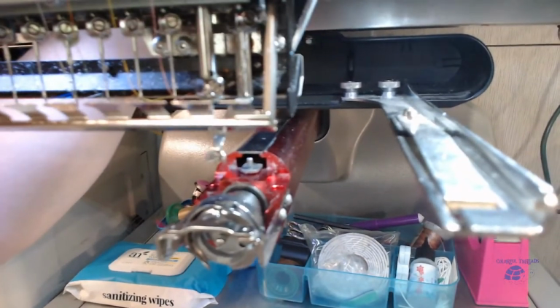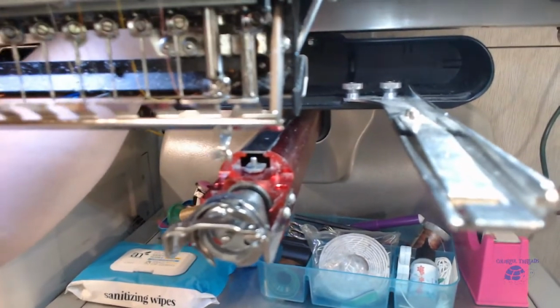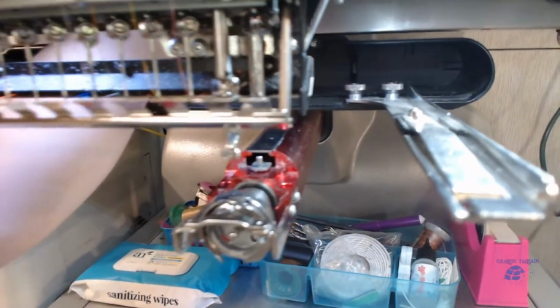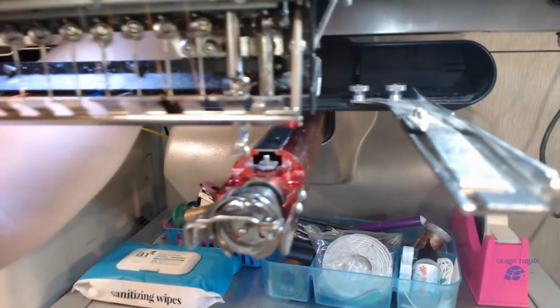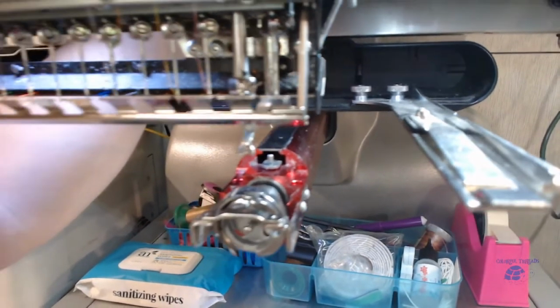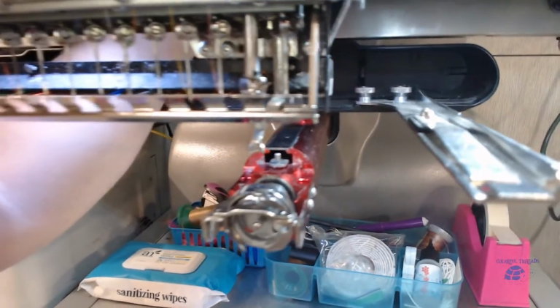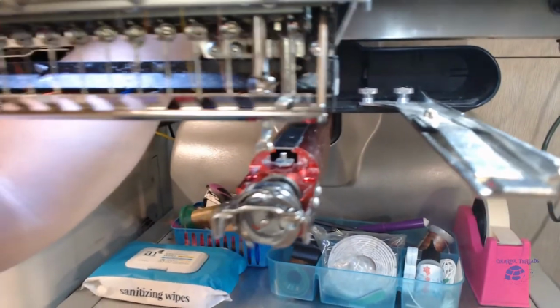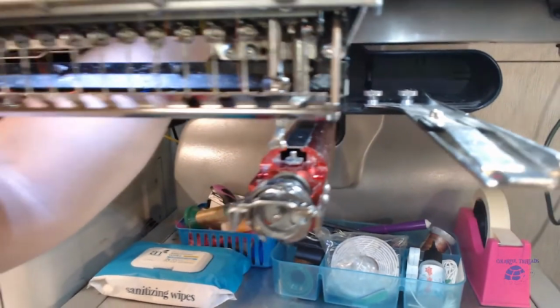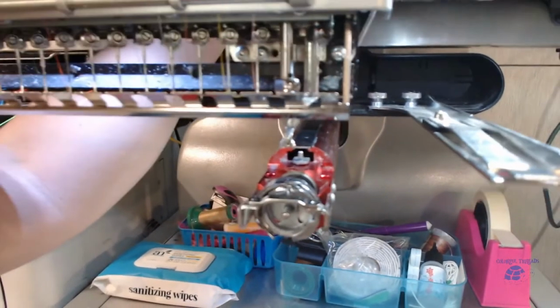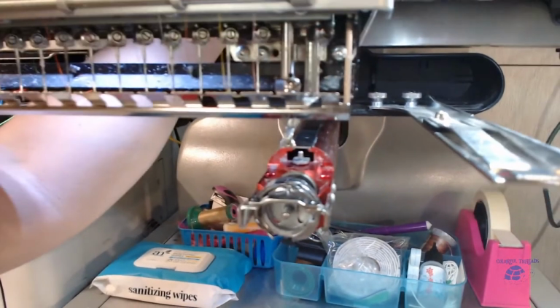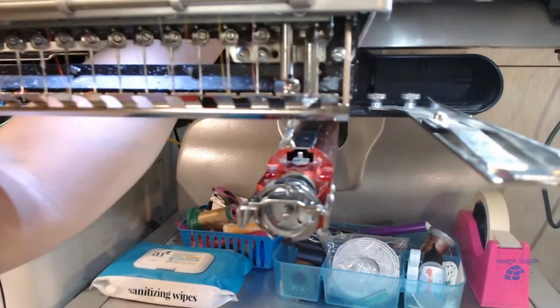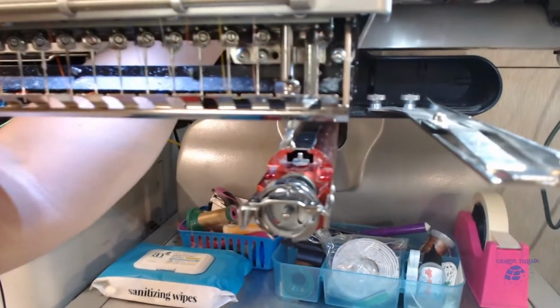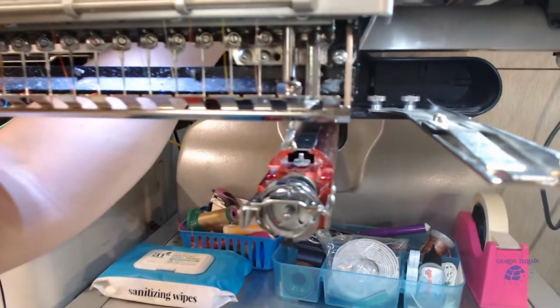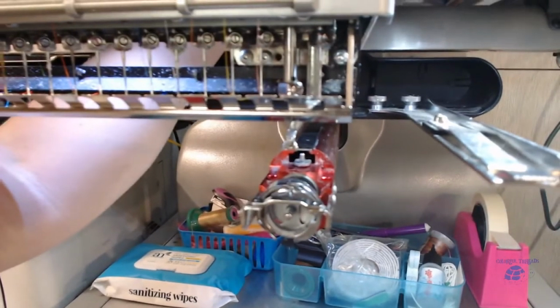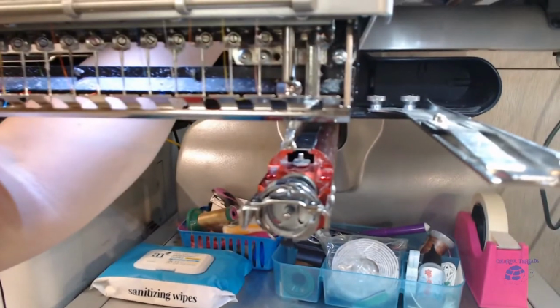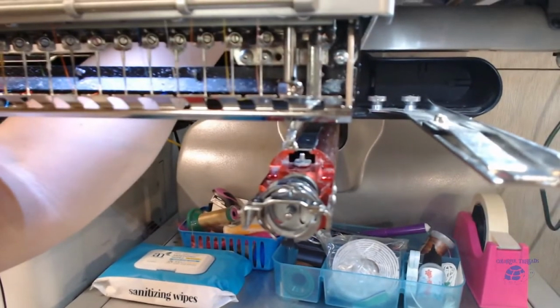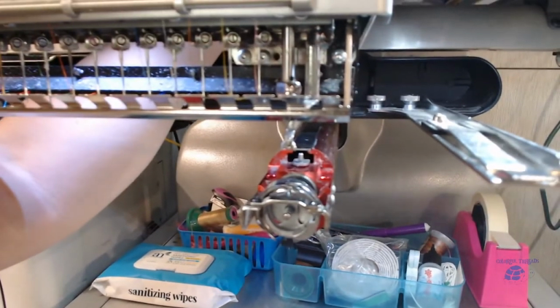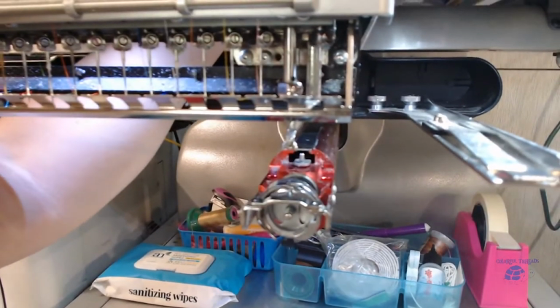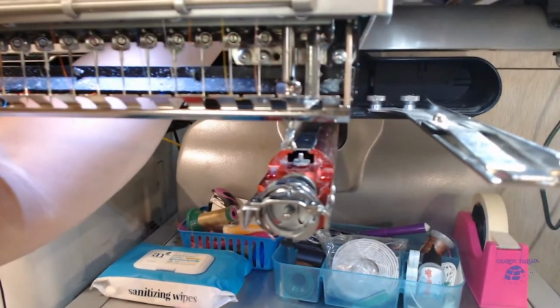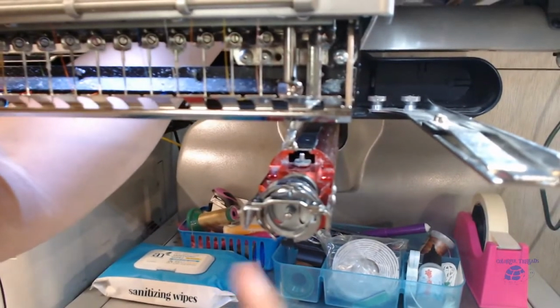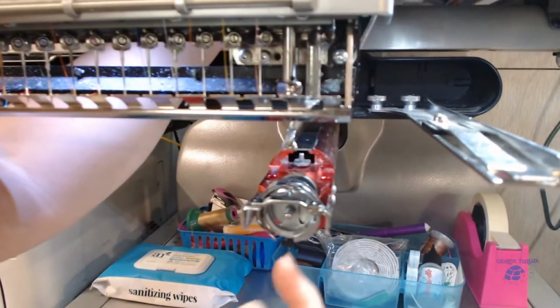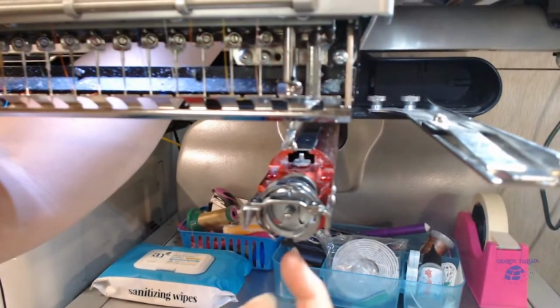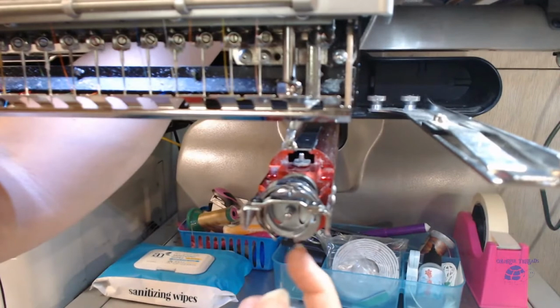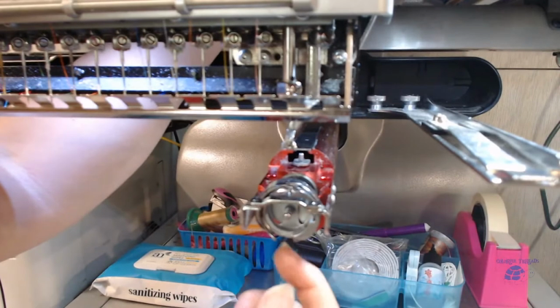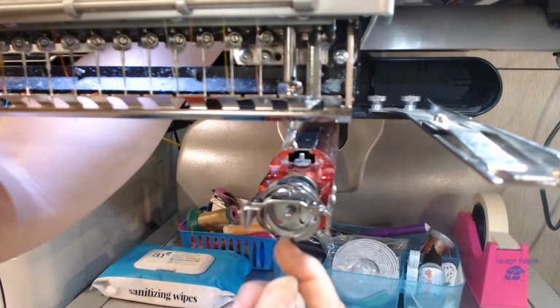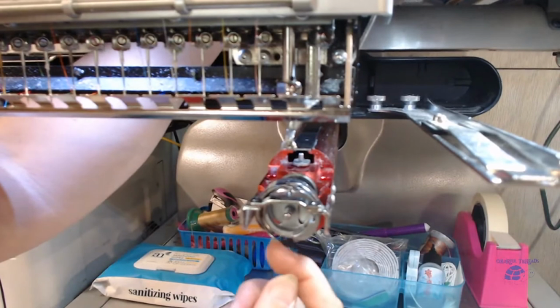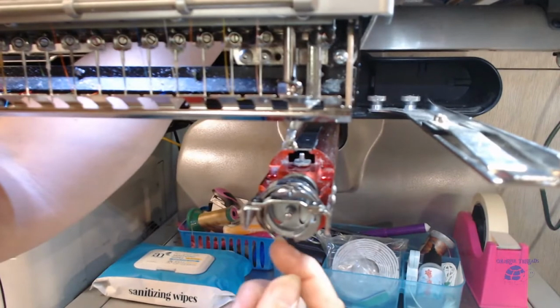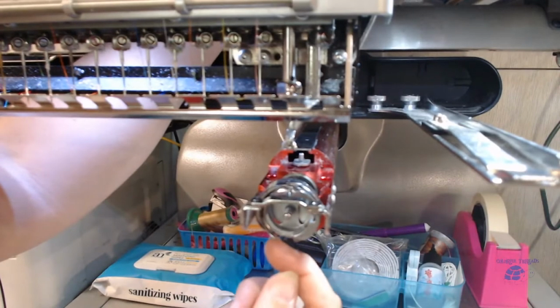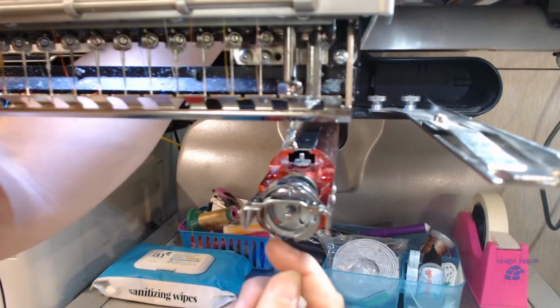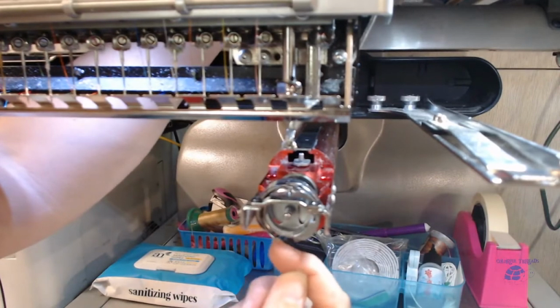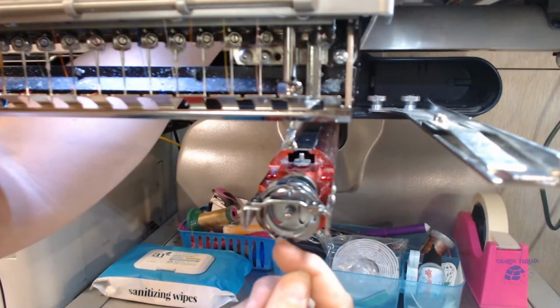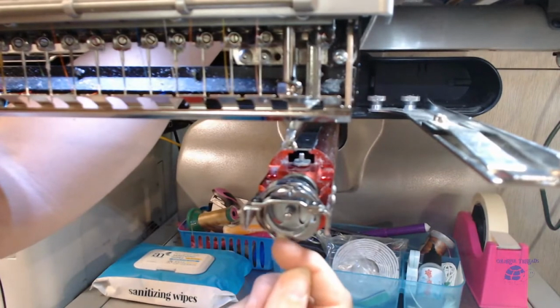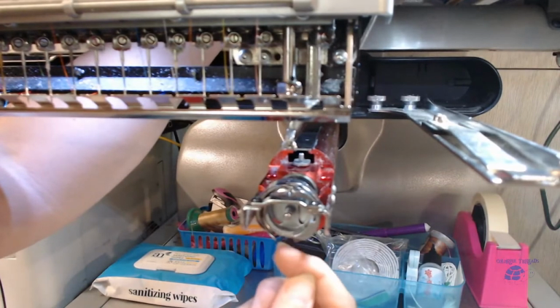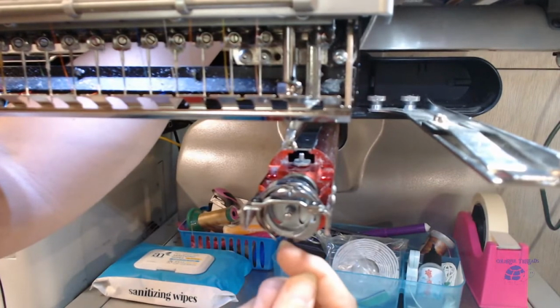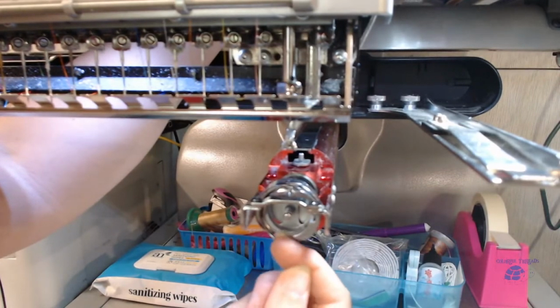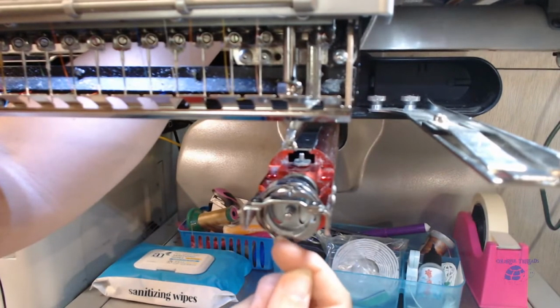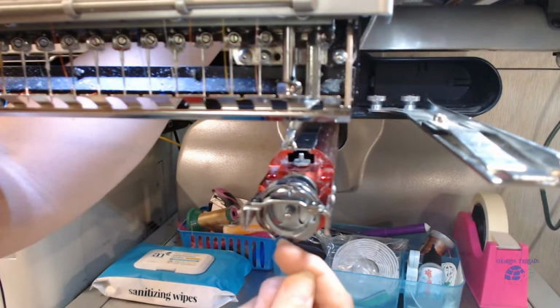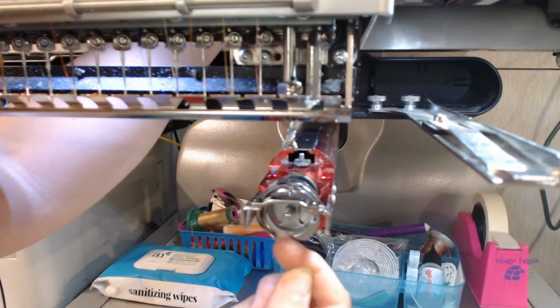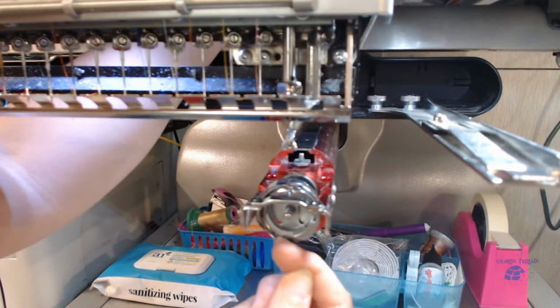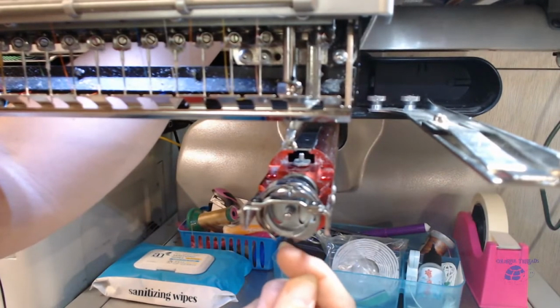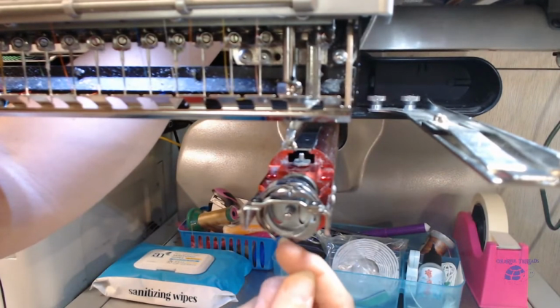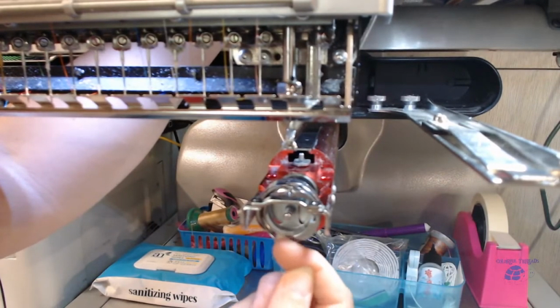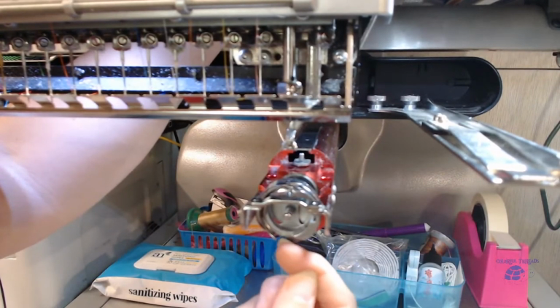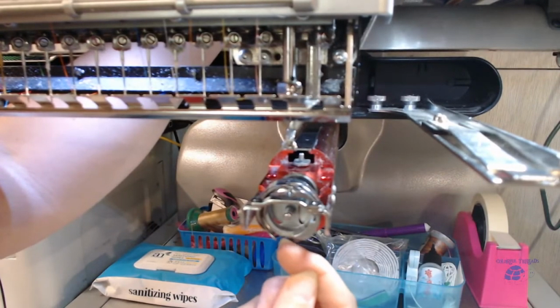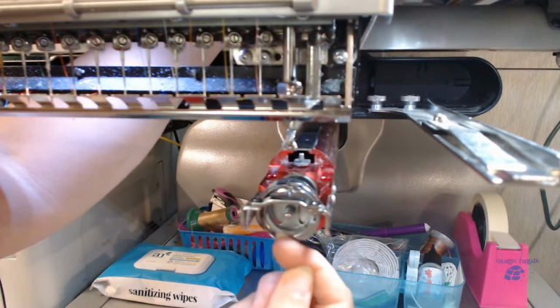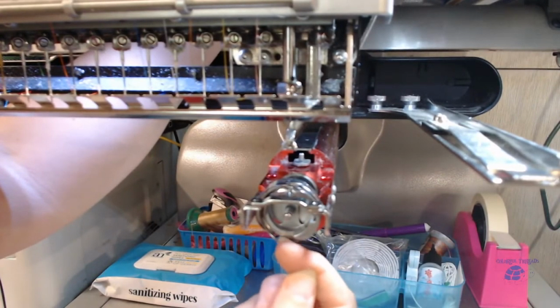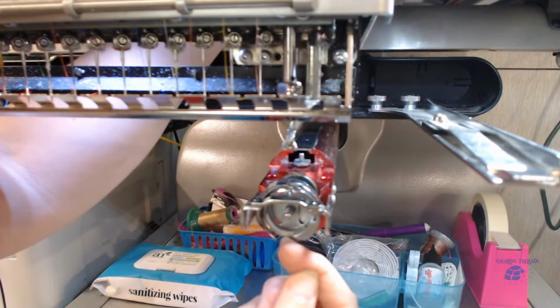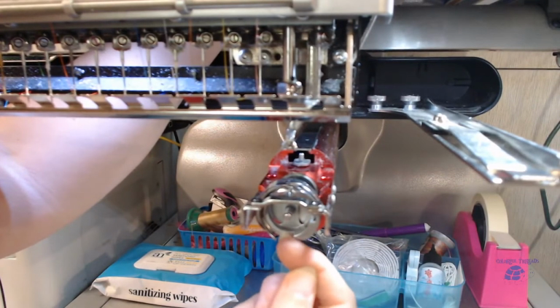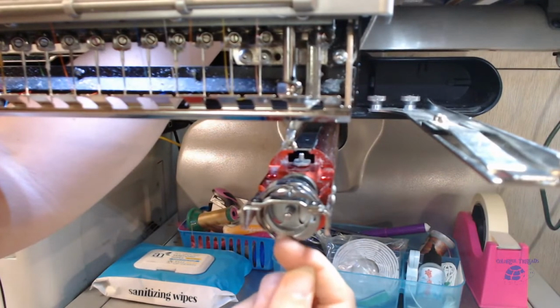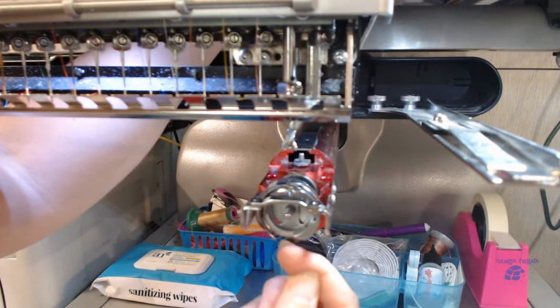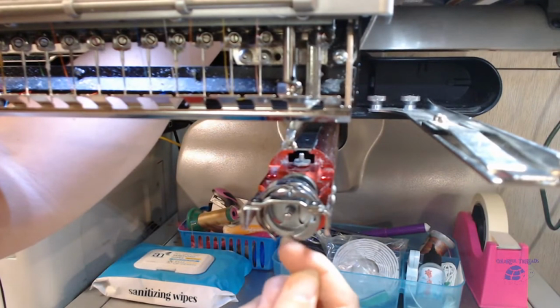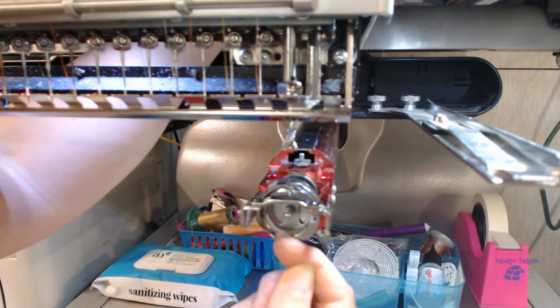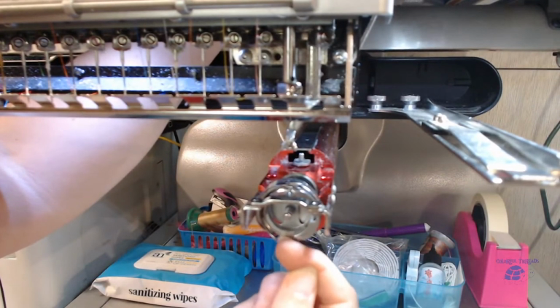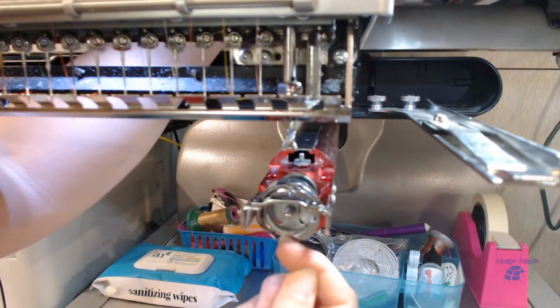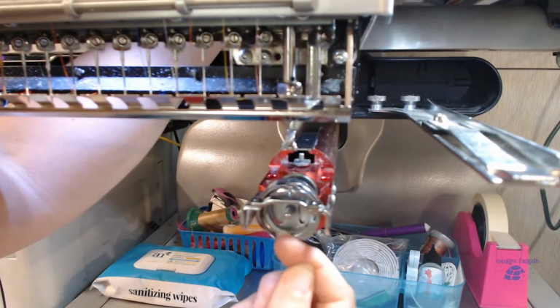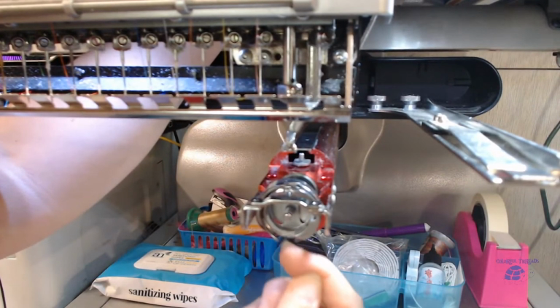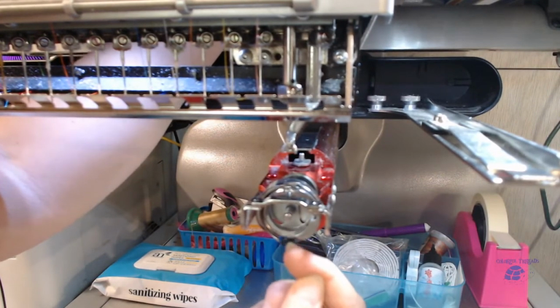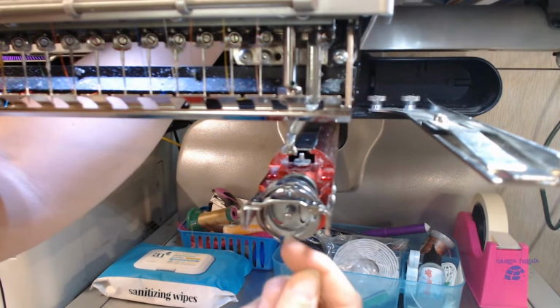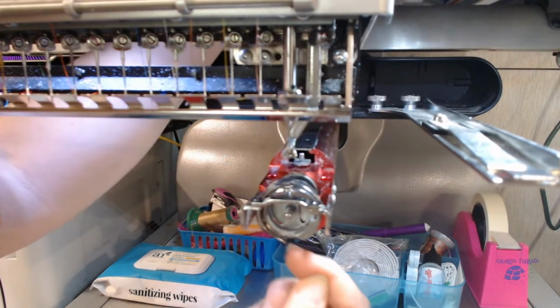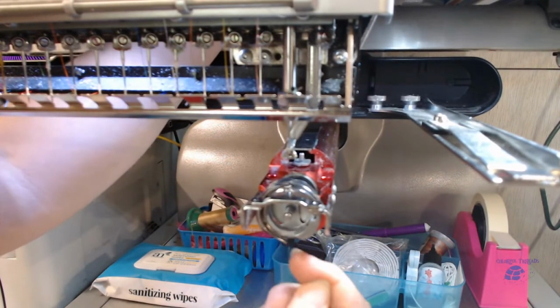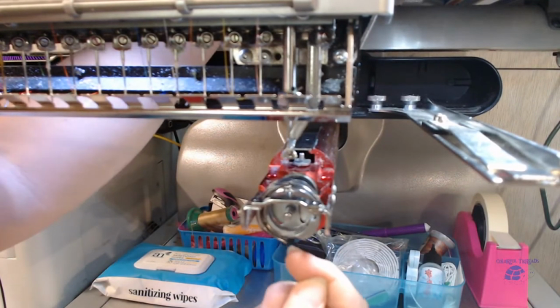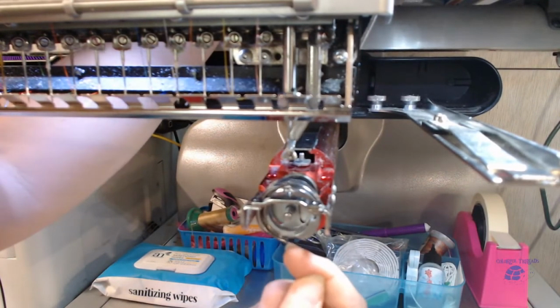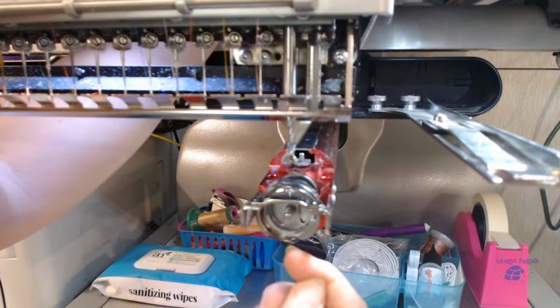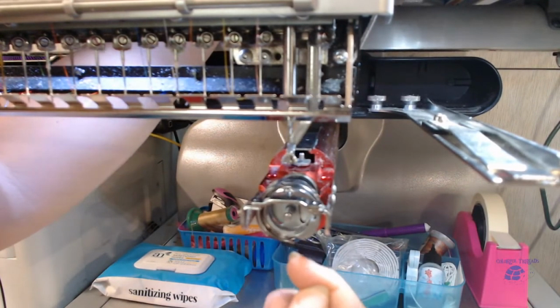When you do this you'll see that part of the hook comes right here — that's the hook section, that's the surface you want to get to.